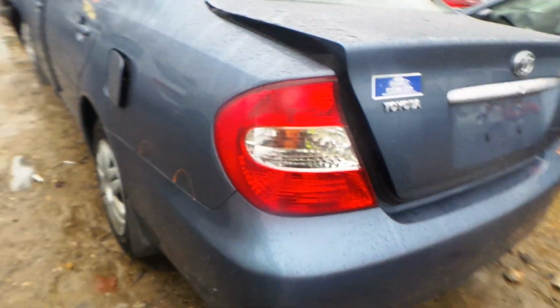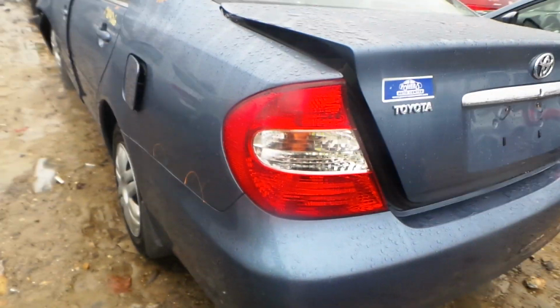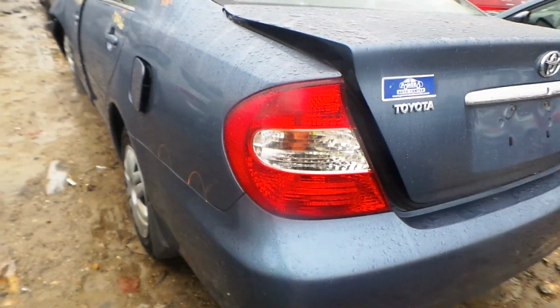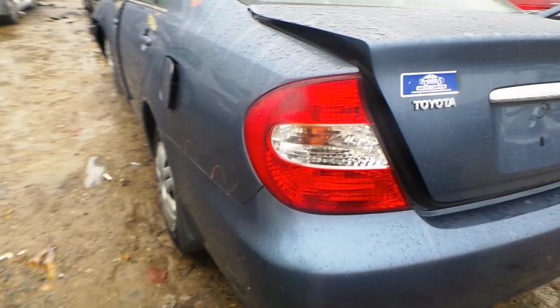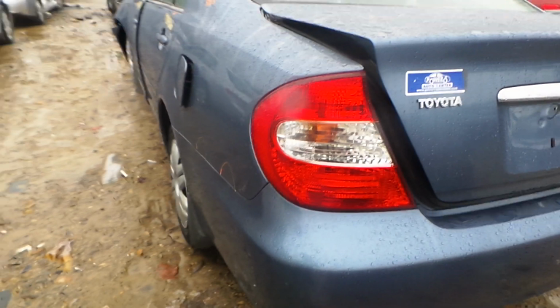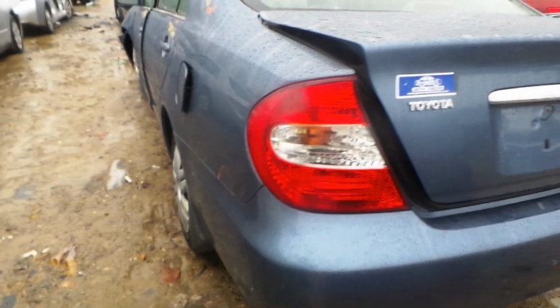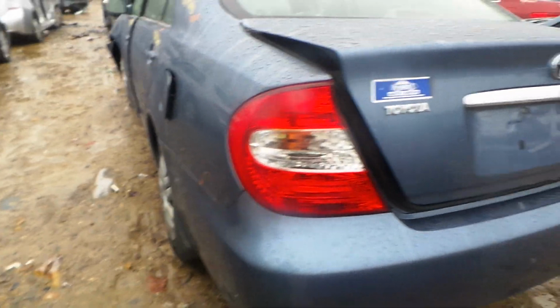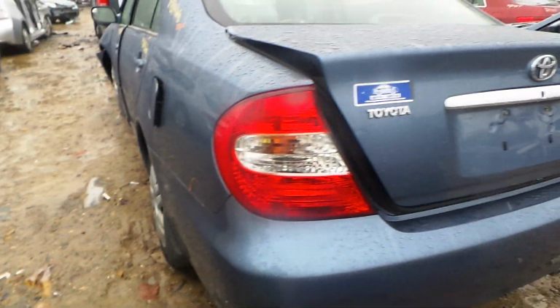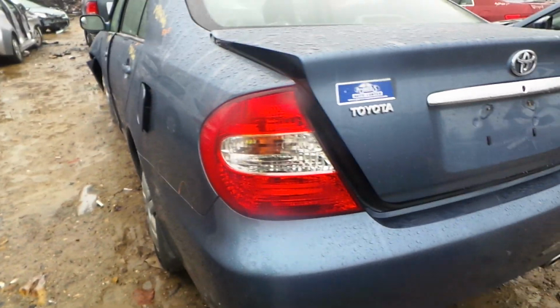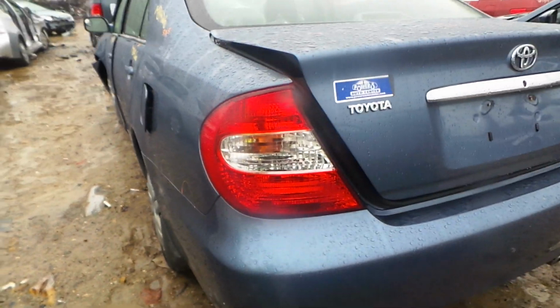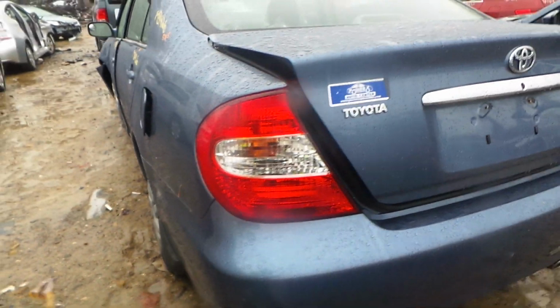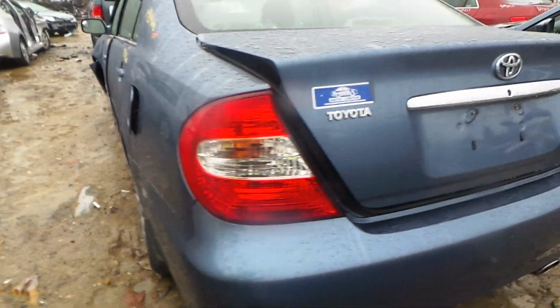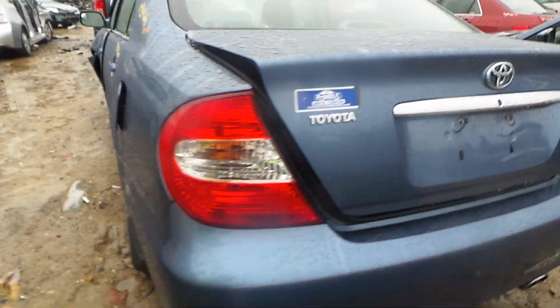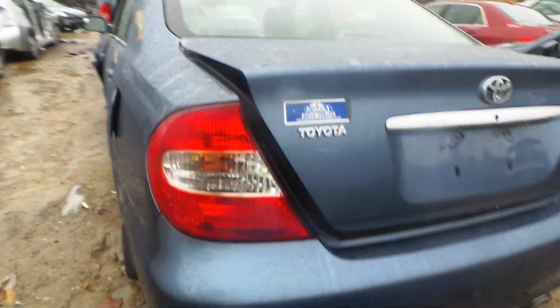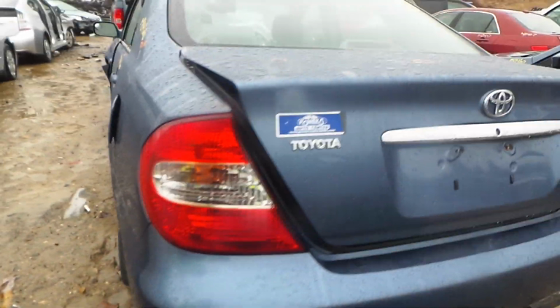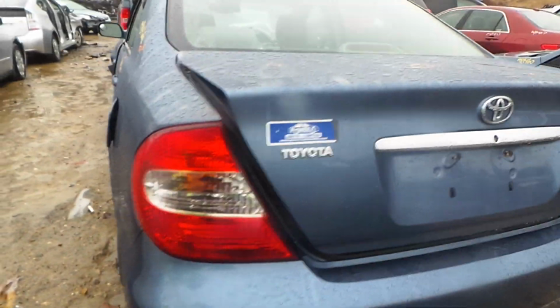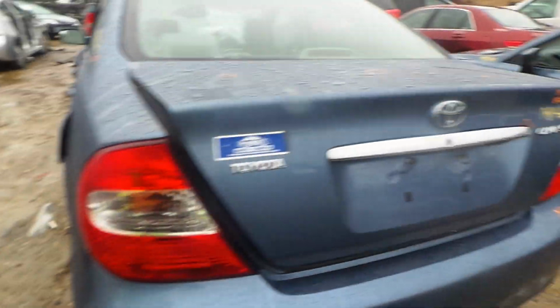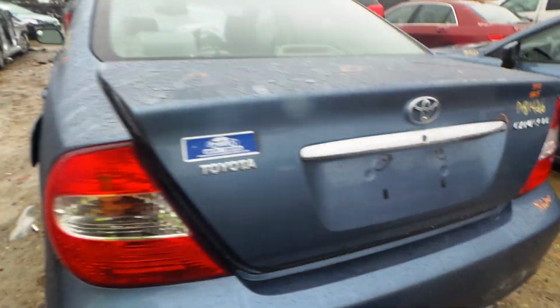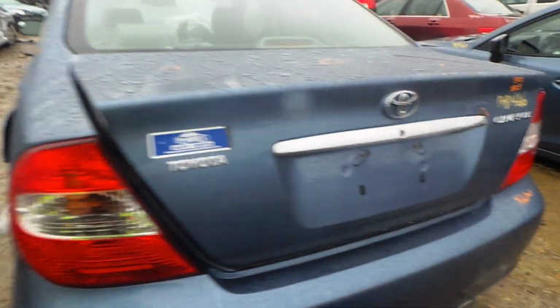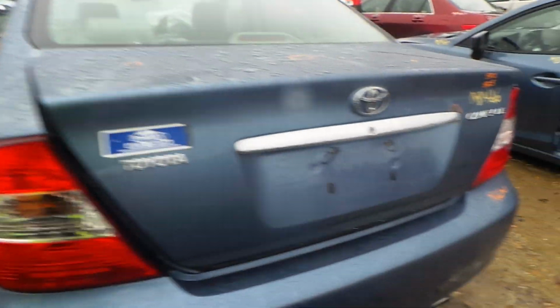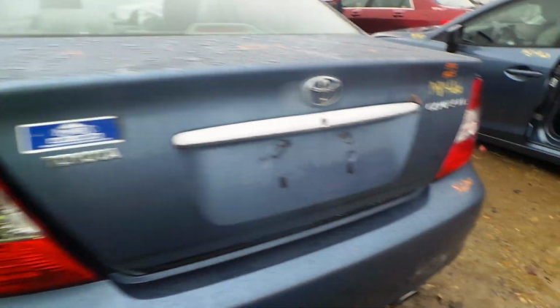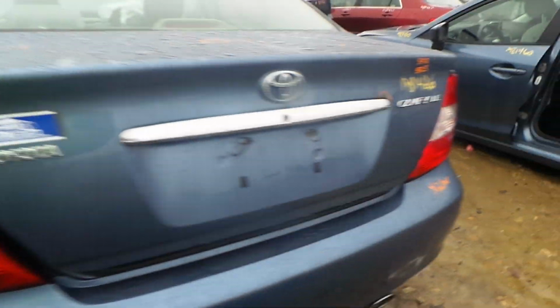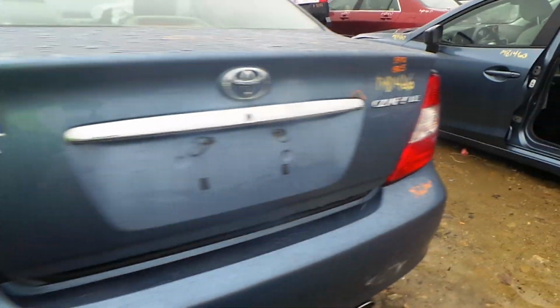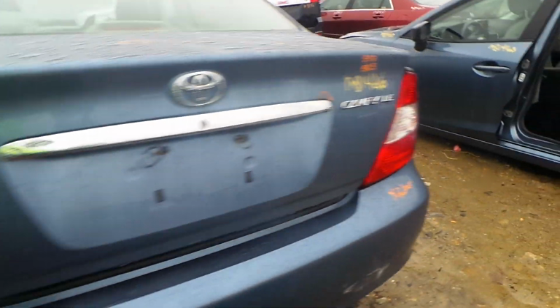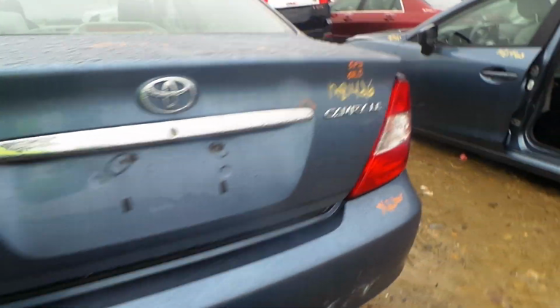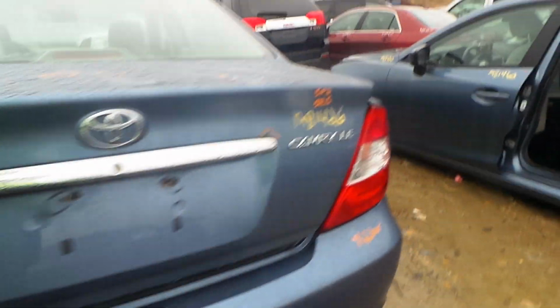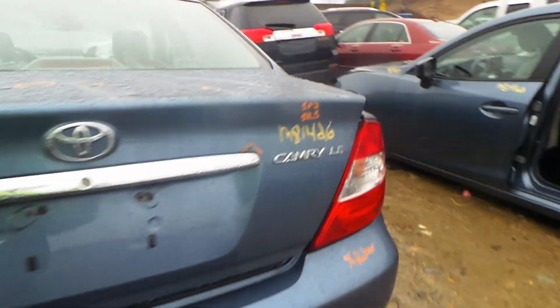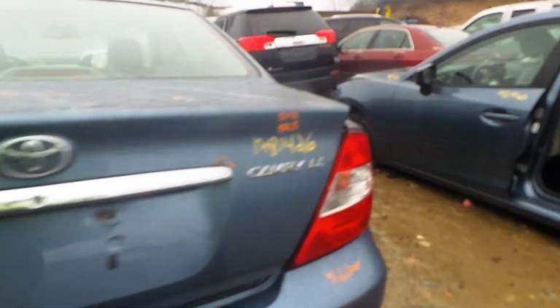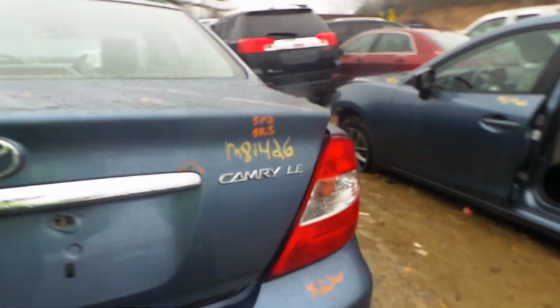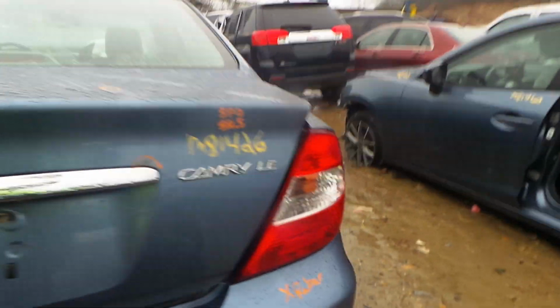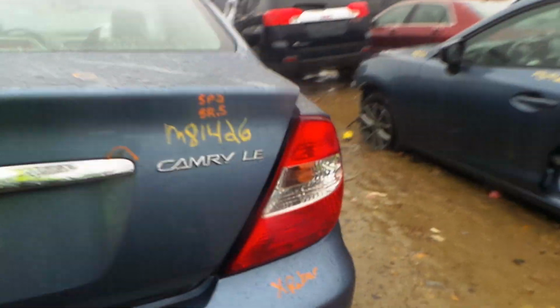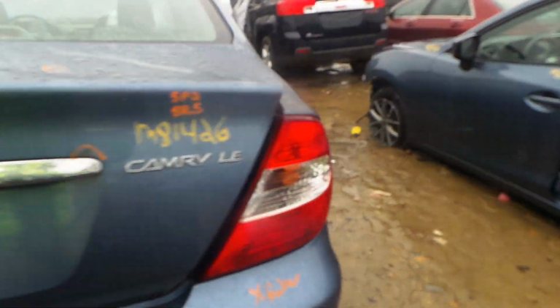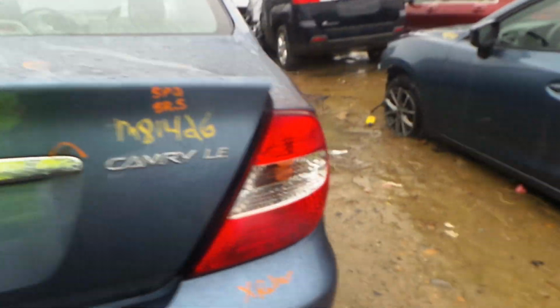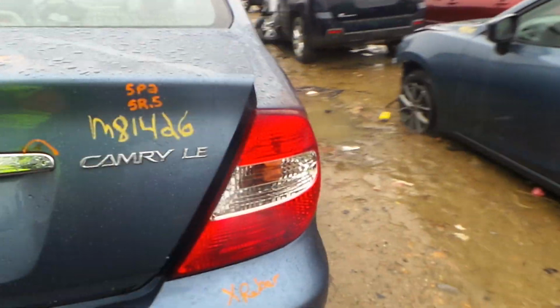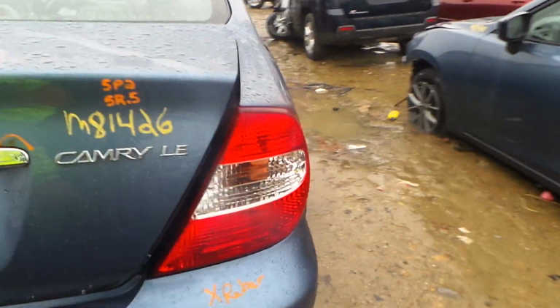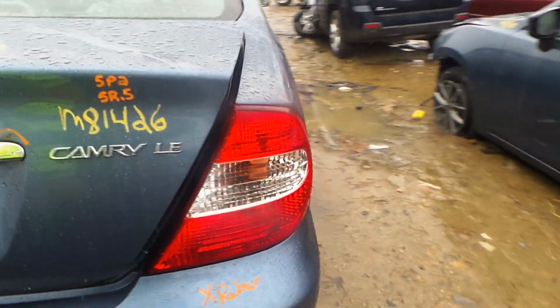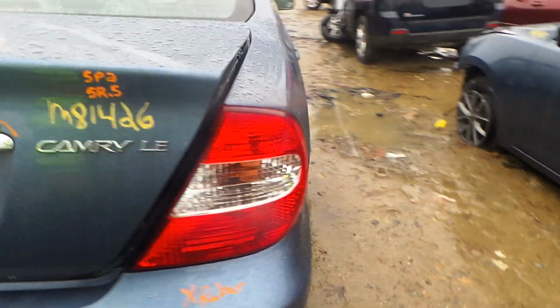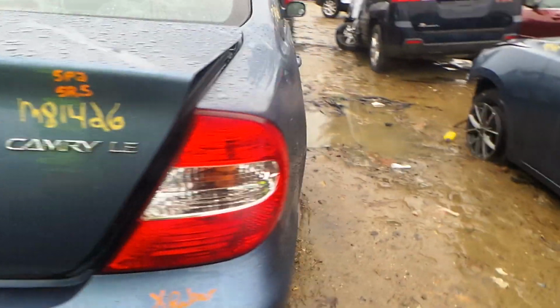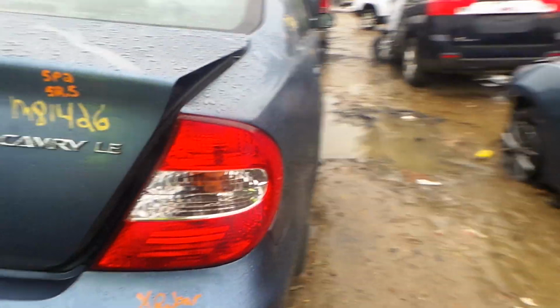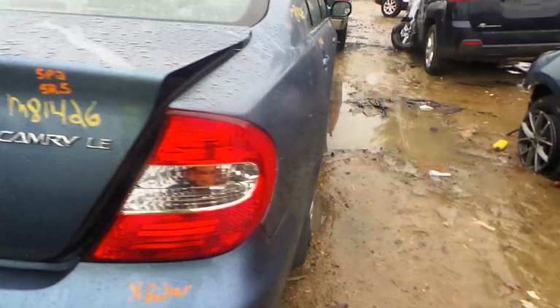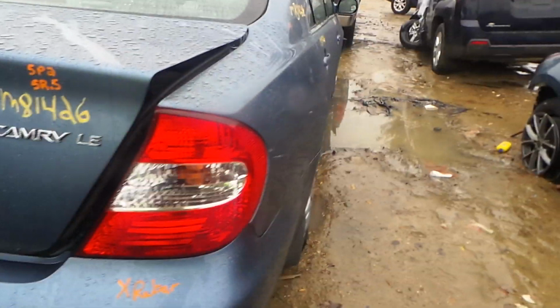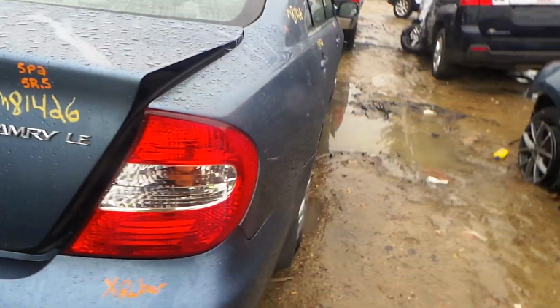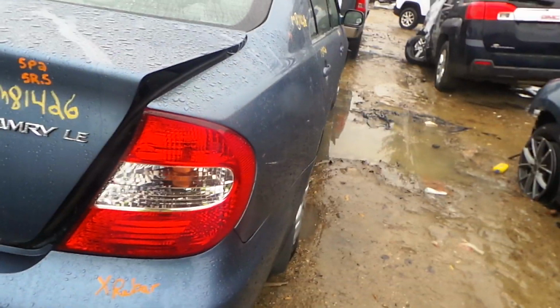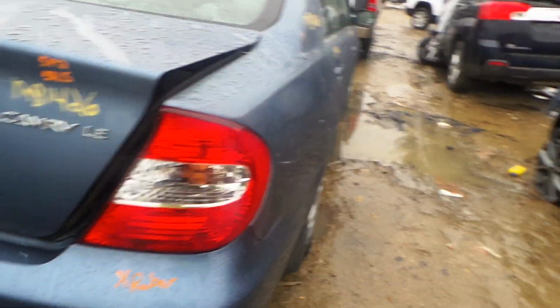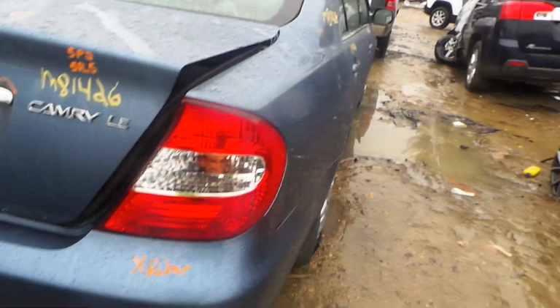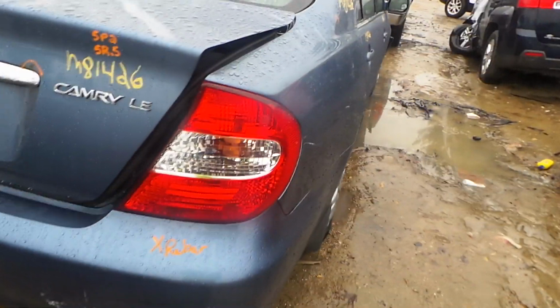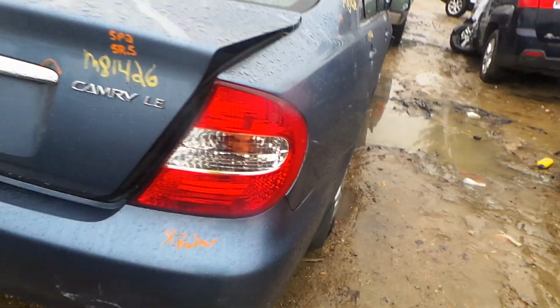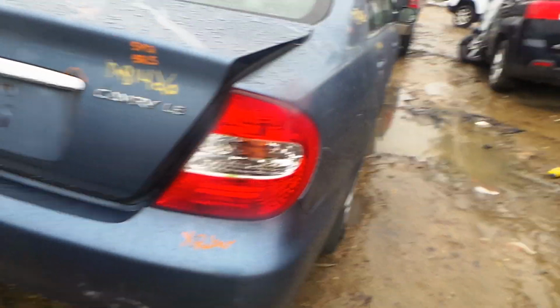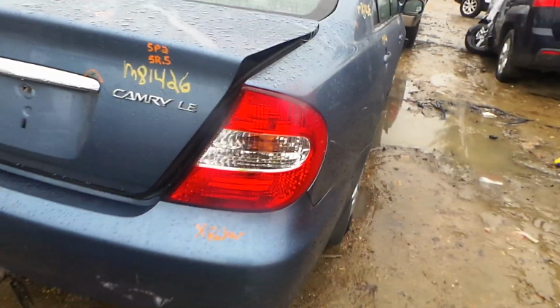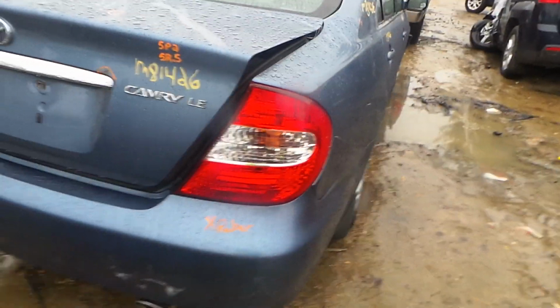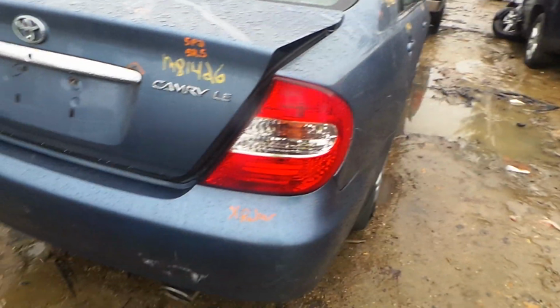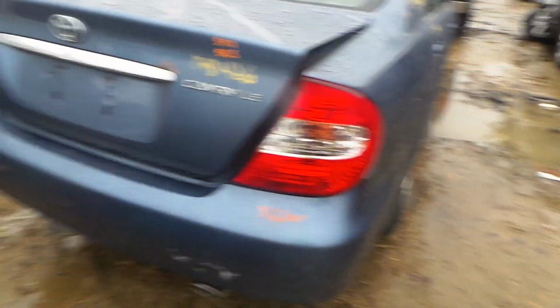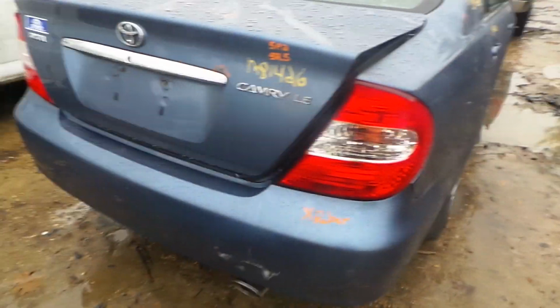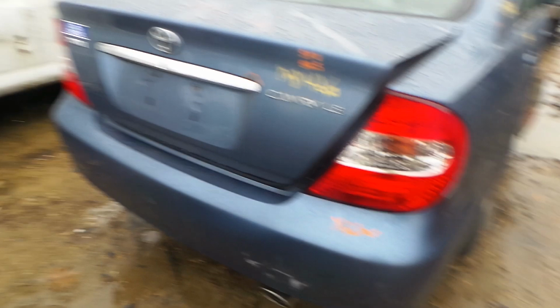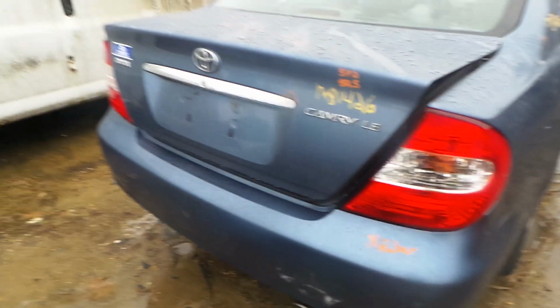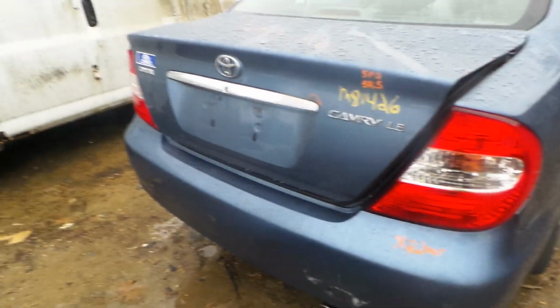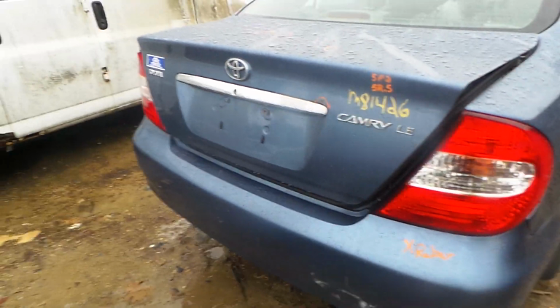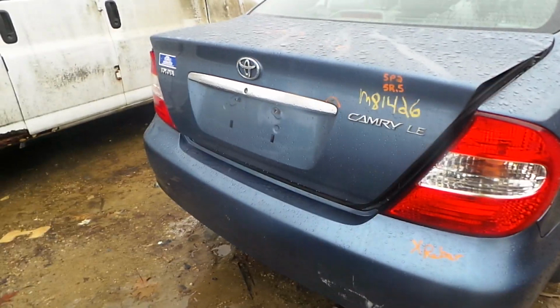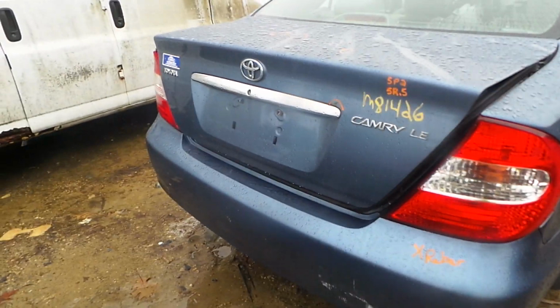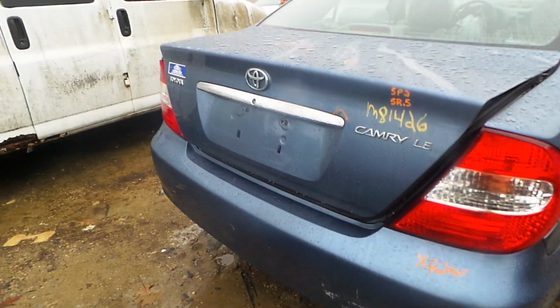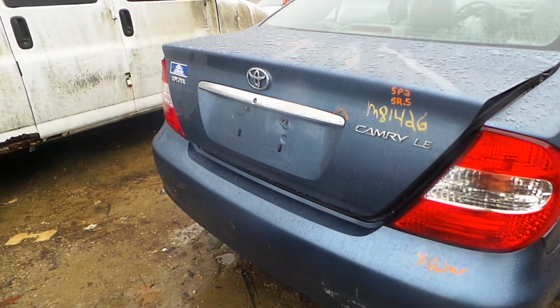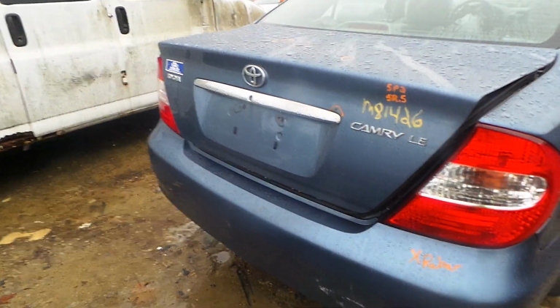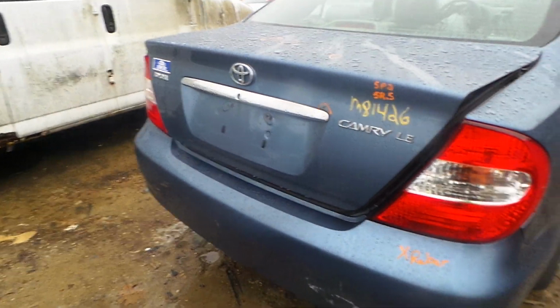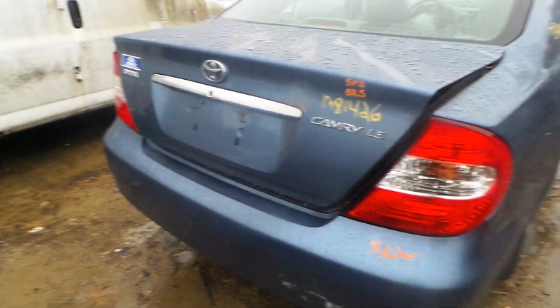We got a good quarter mounted left hand tail light as well as a right. We have a good rear rebar.